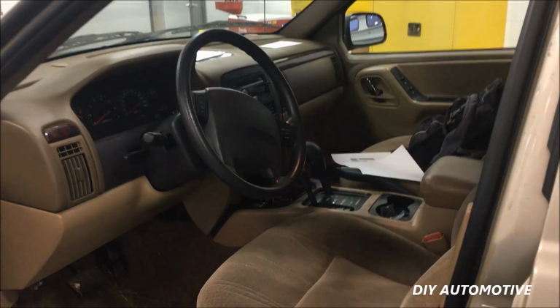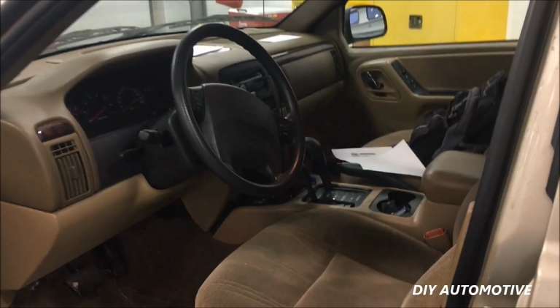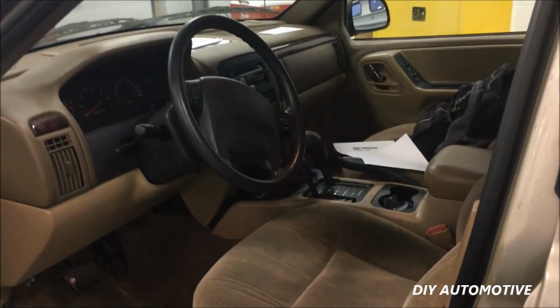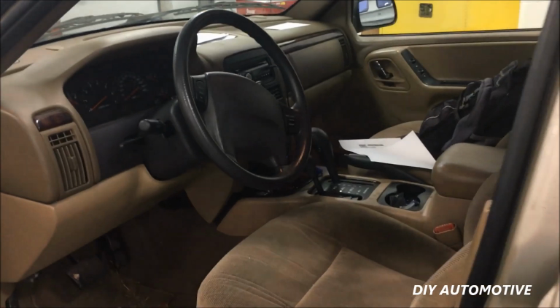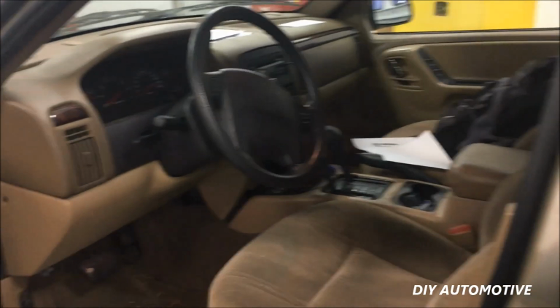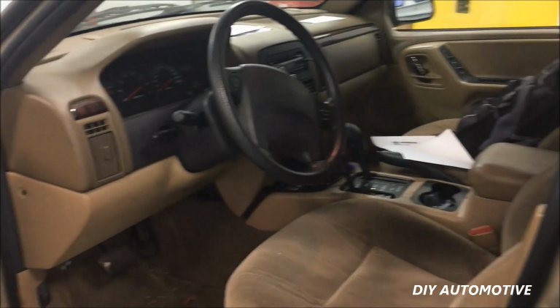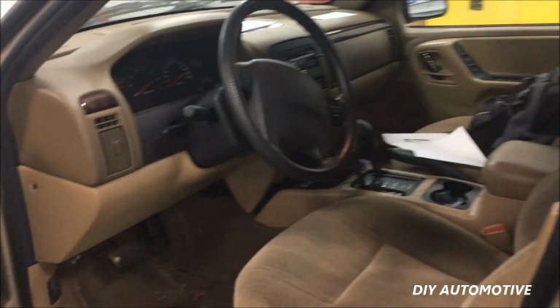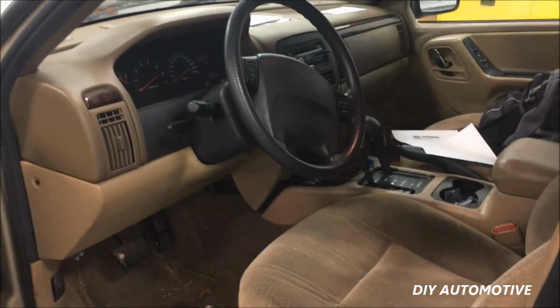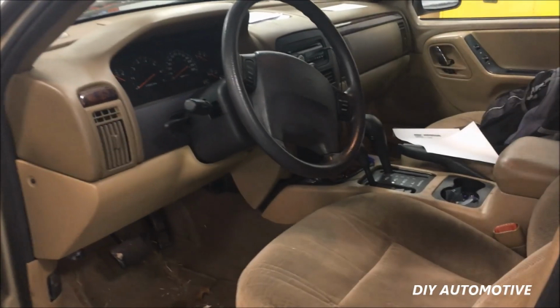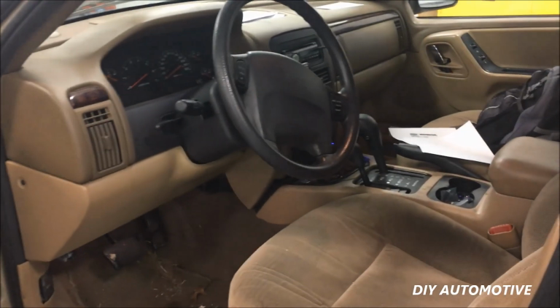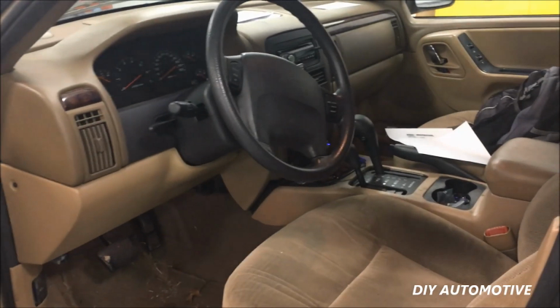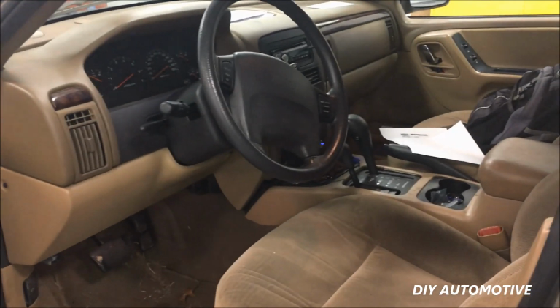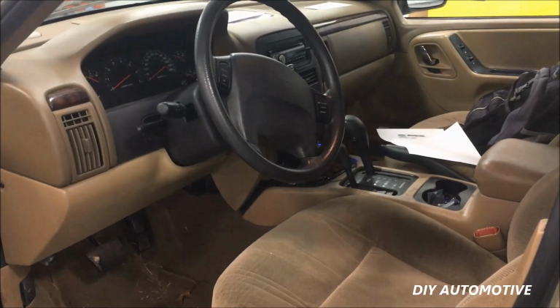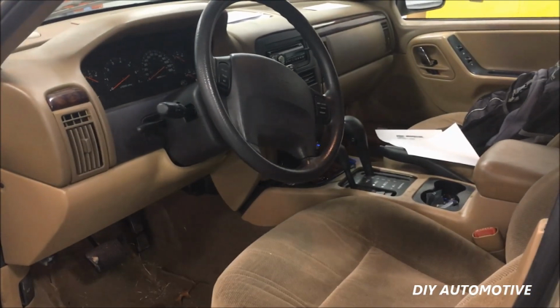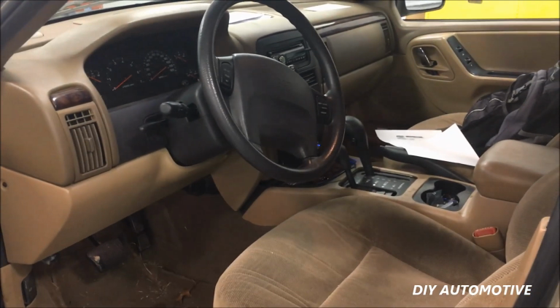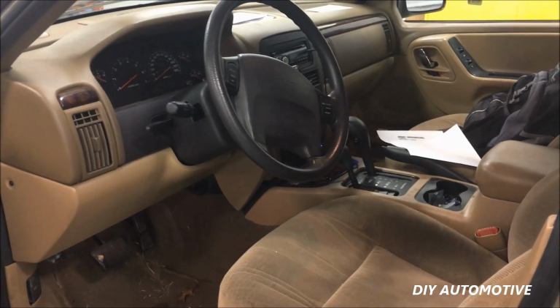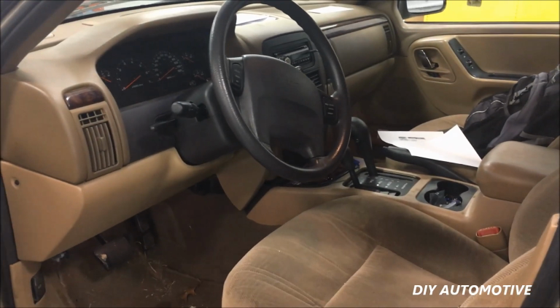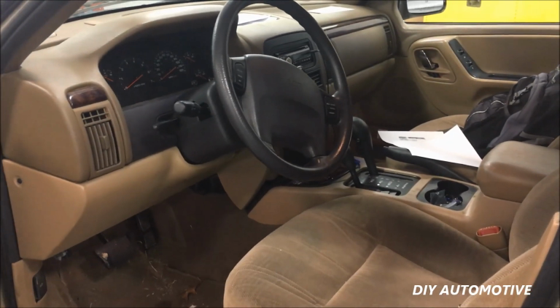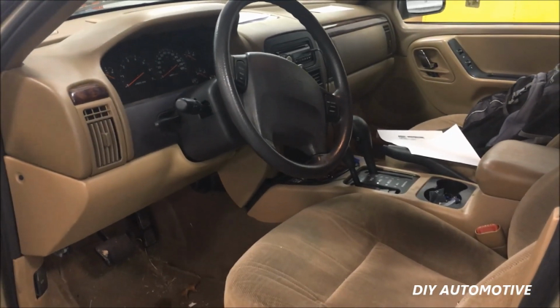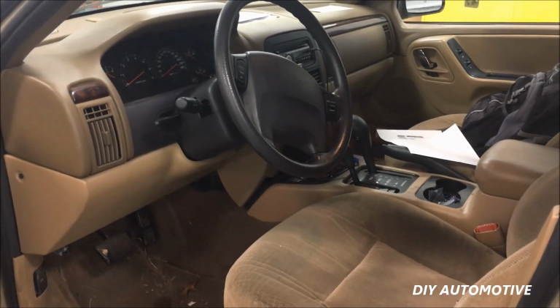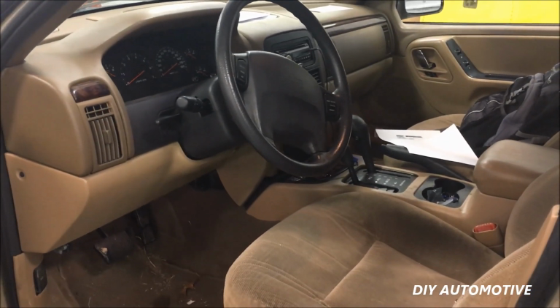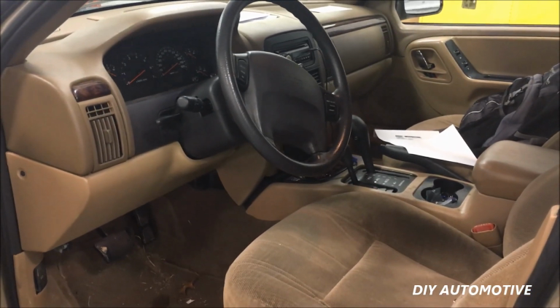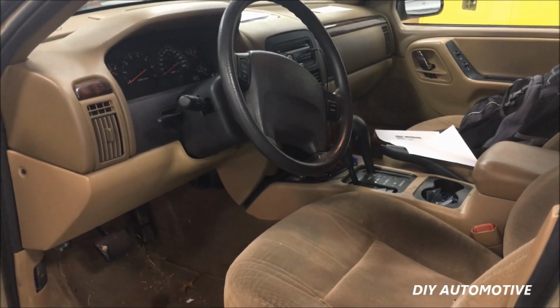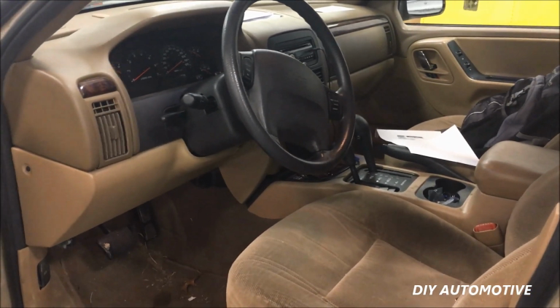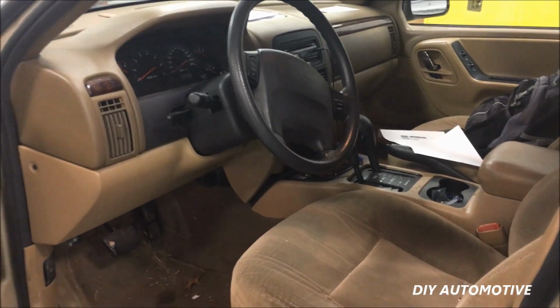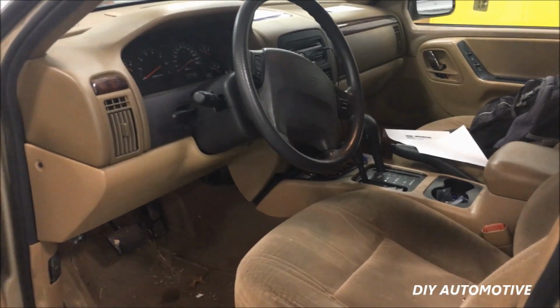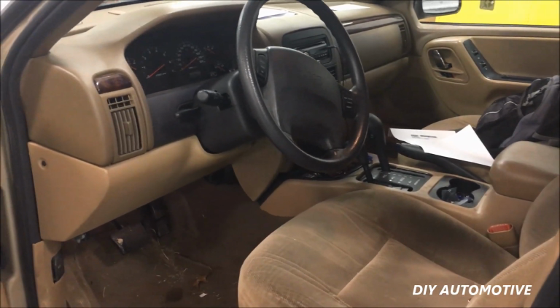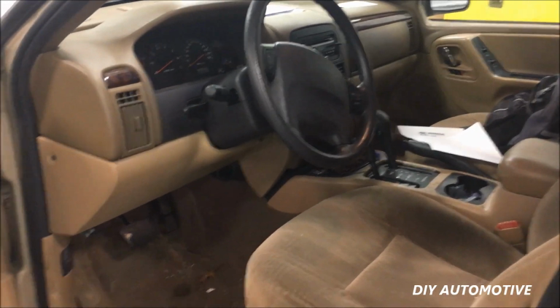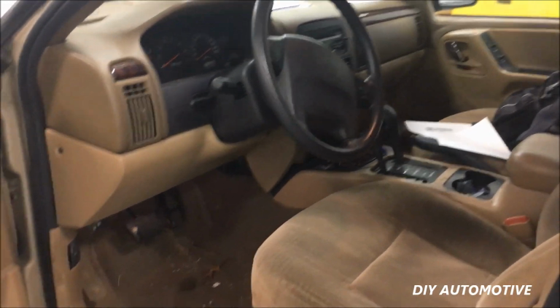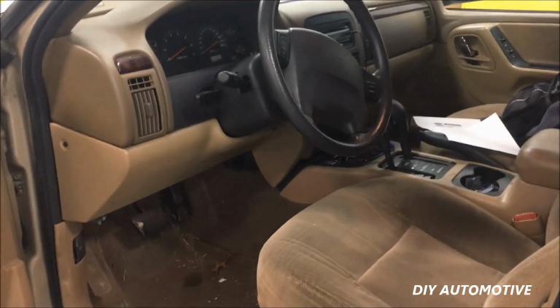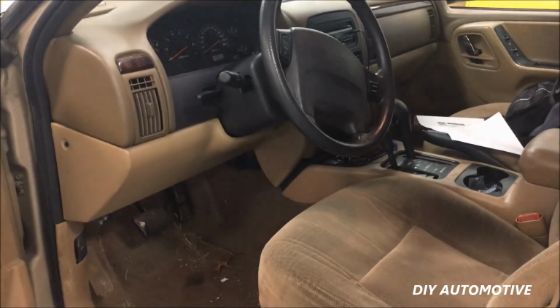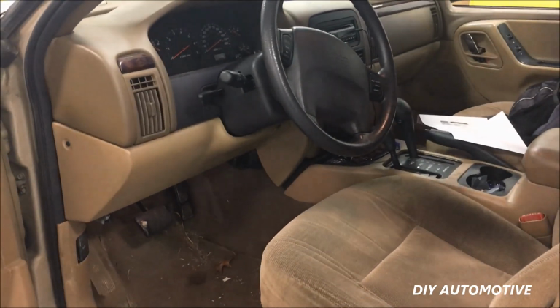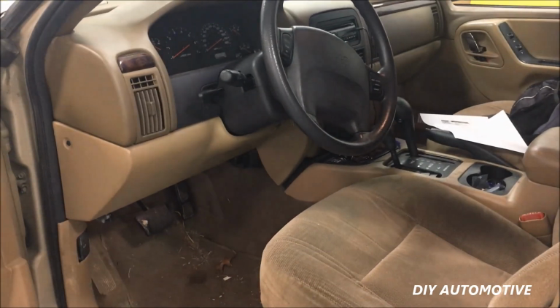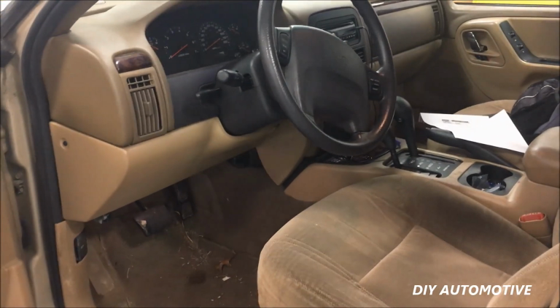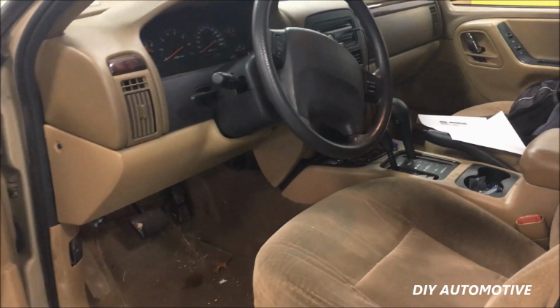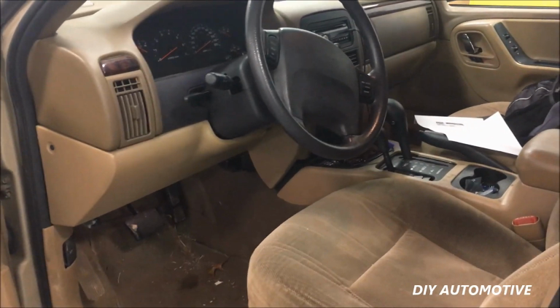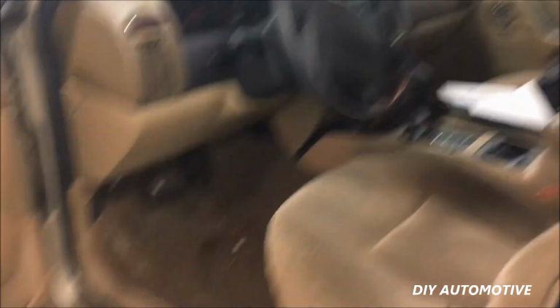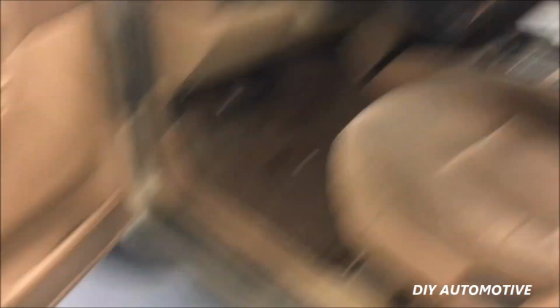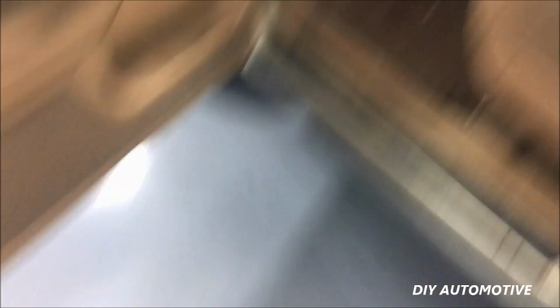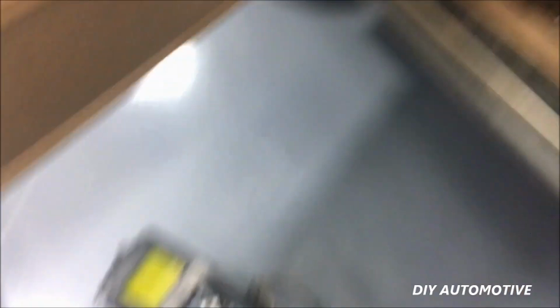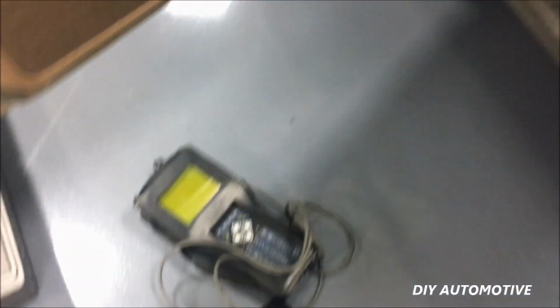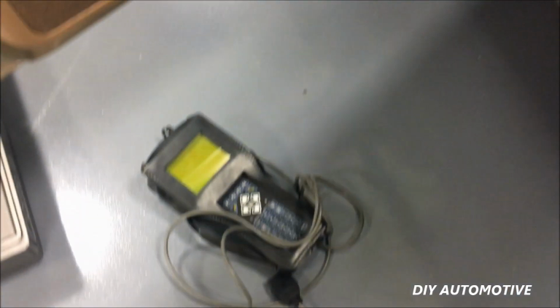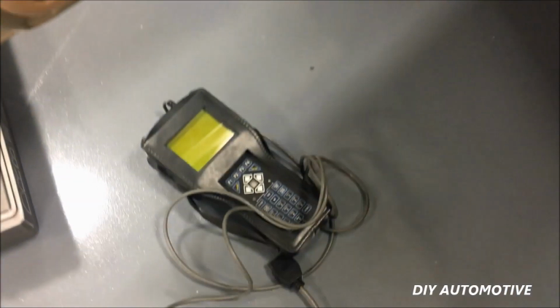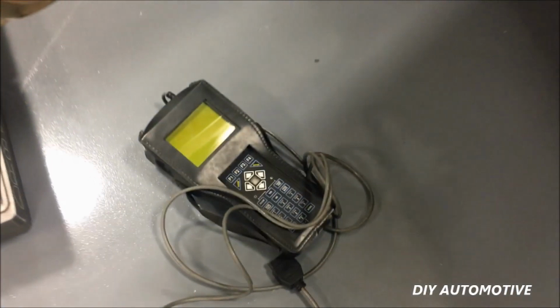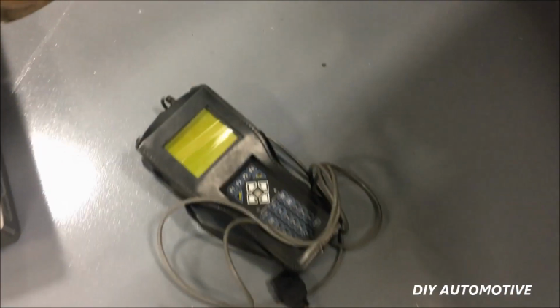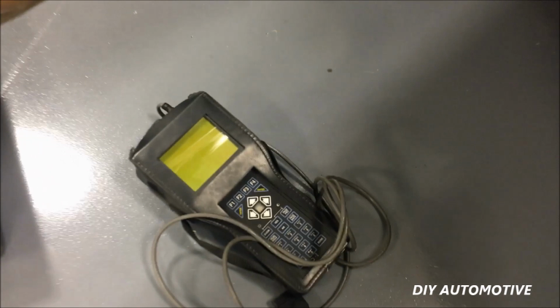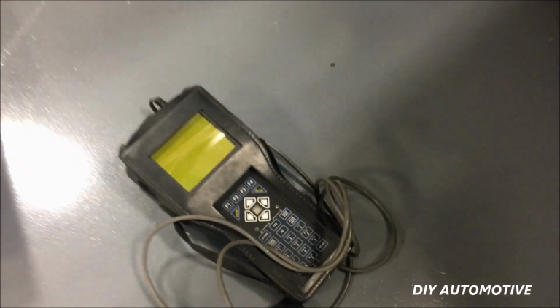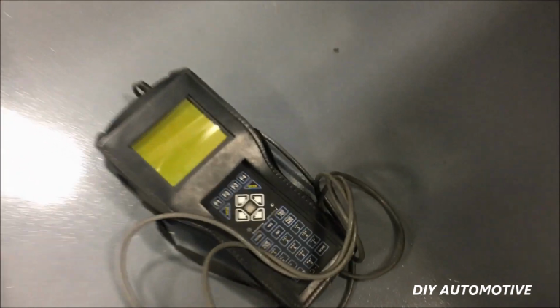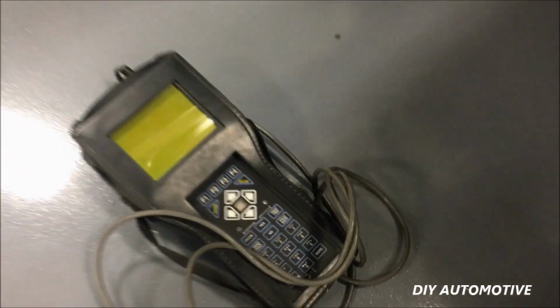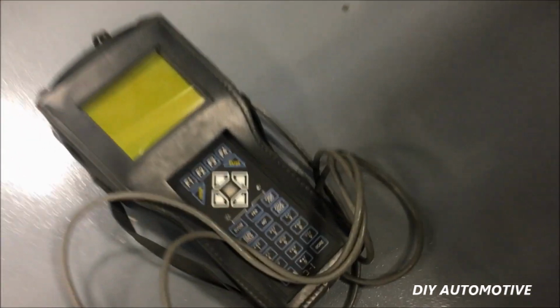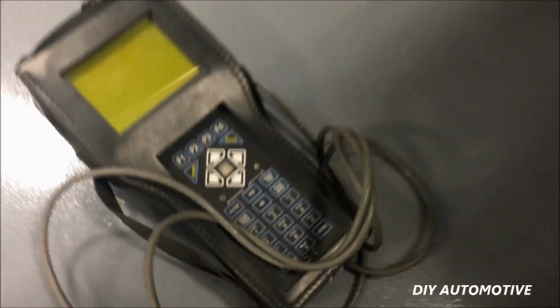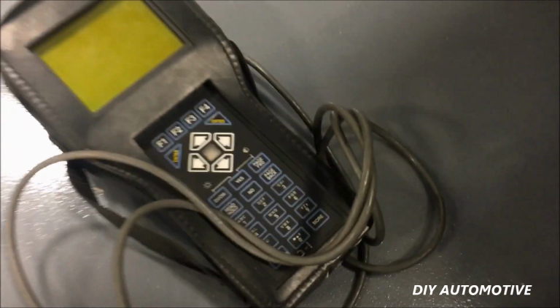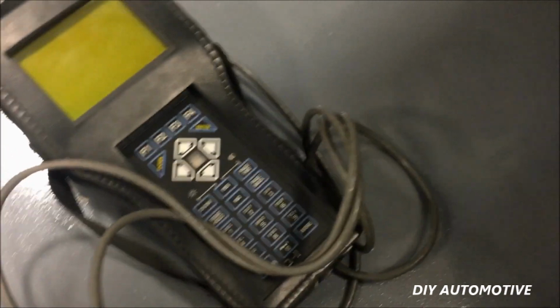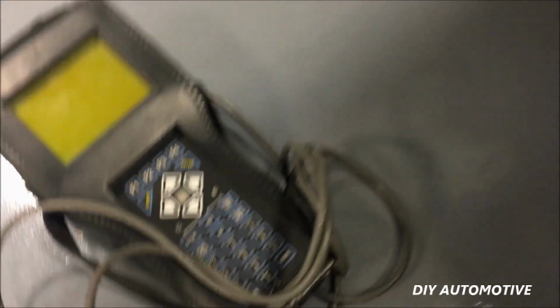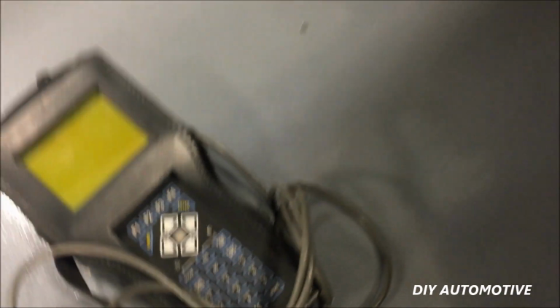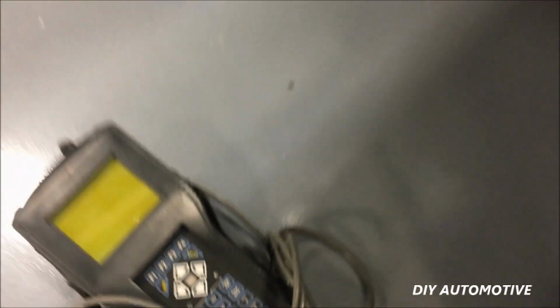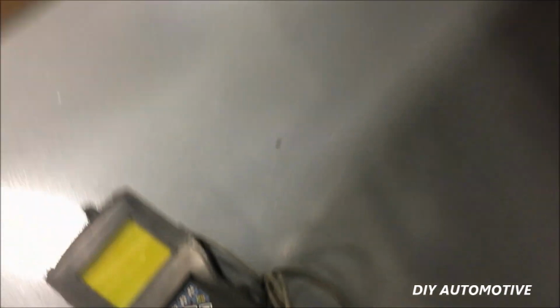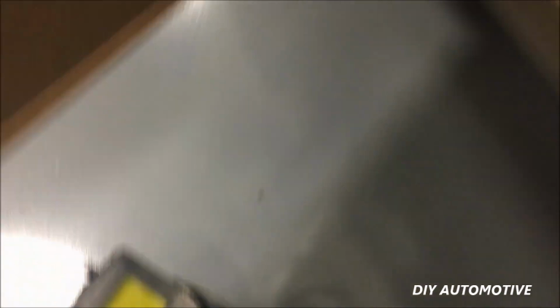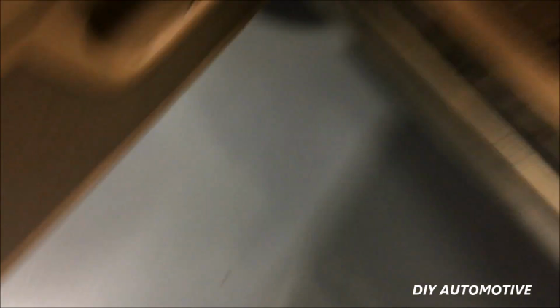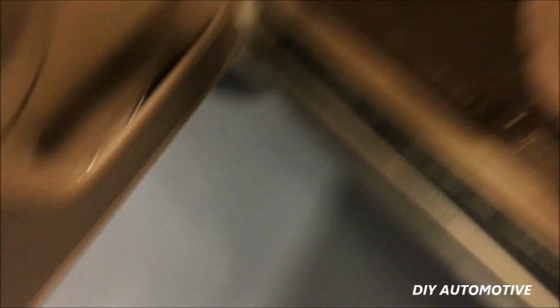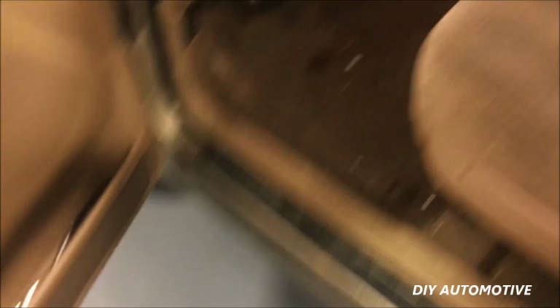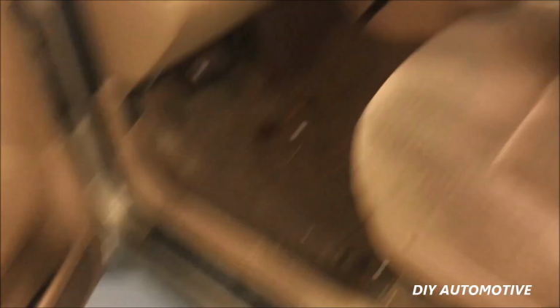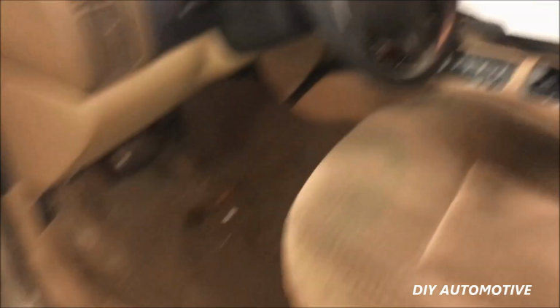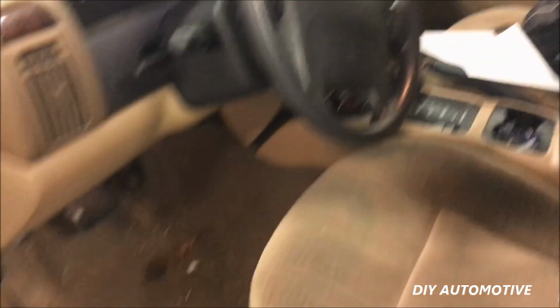Today we're going to be showing you how to program the key fob for this 2000 Jeep Grand Cherokee. We're going to be using the Chrysler DRB3 scan tool.